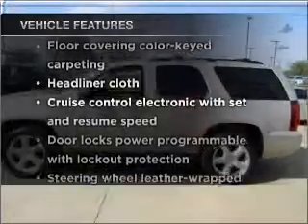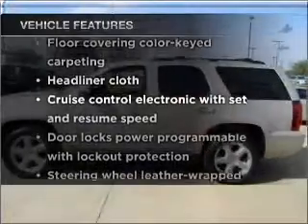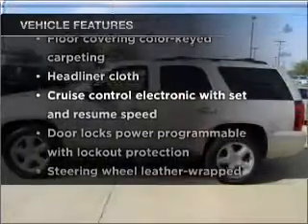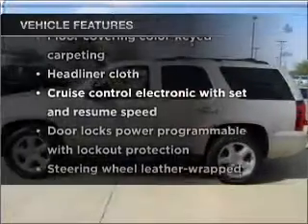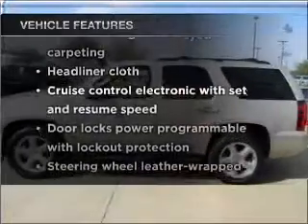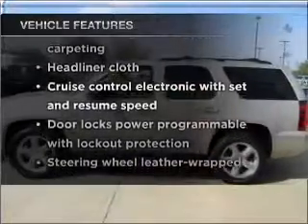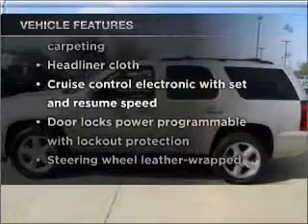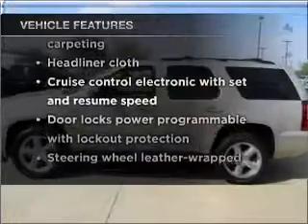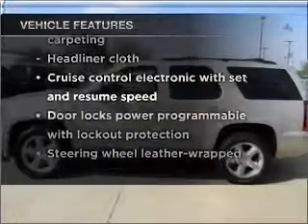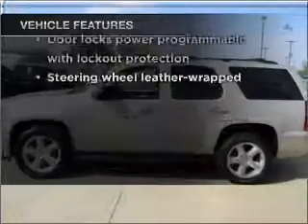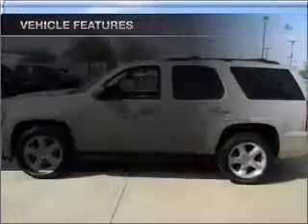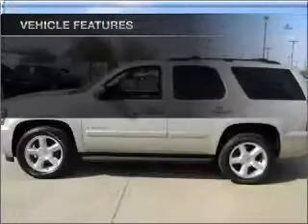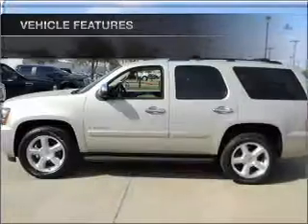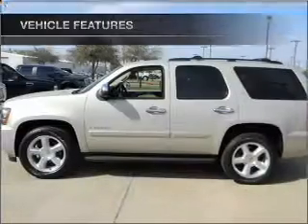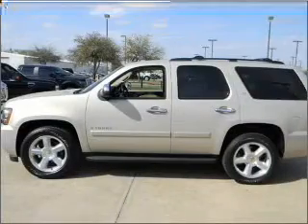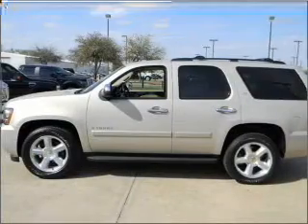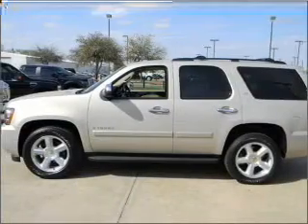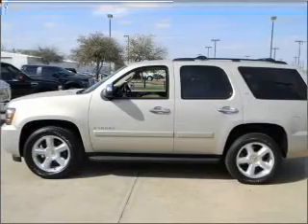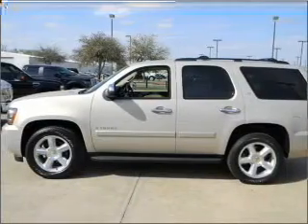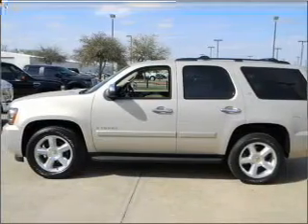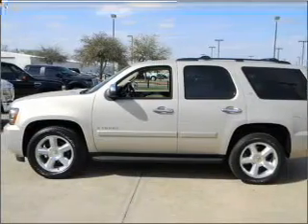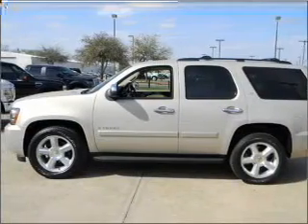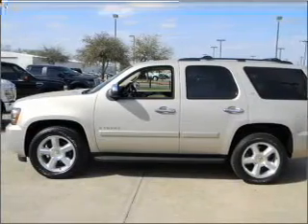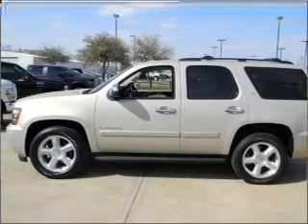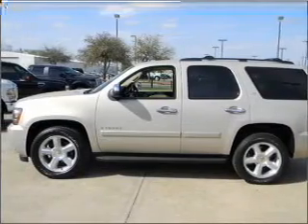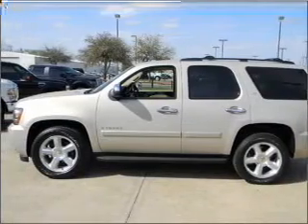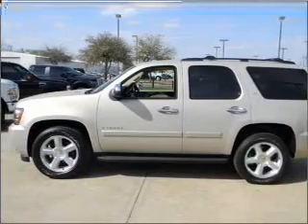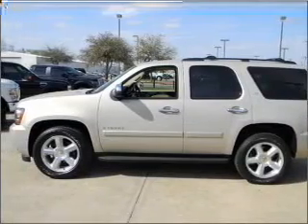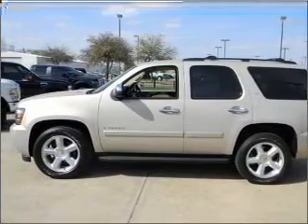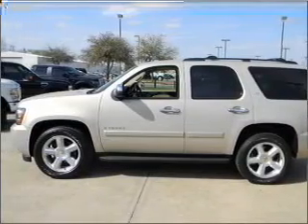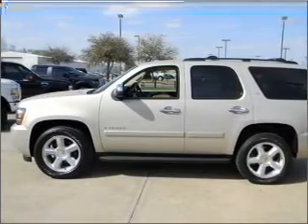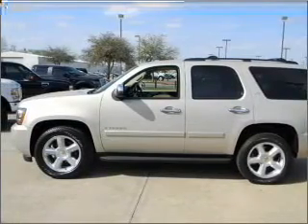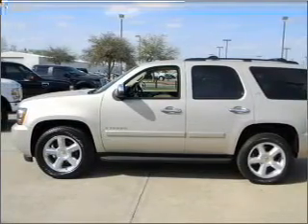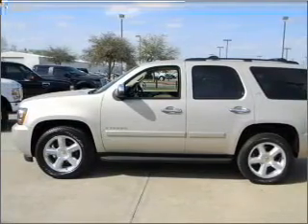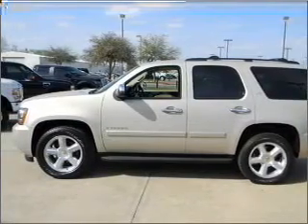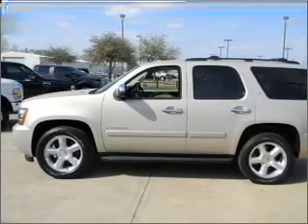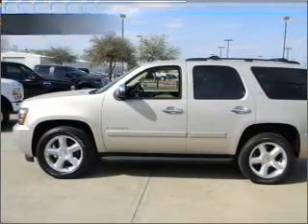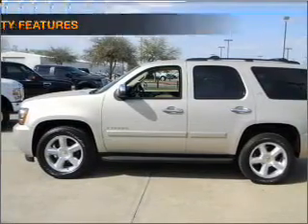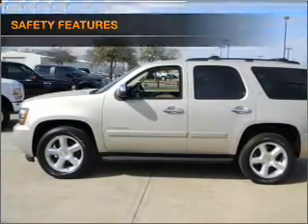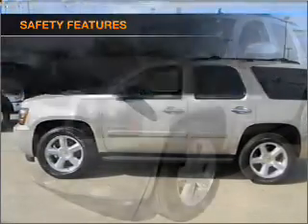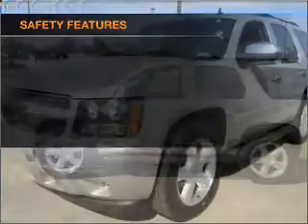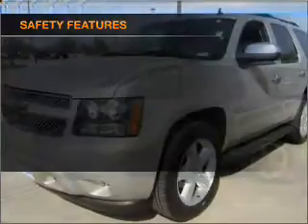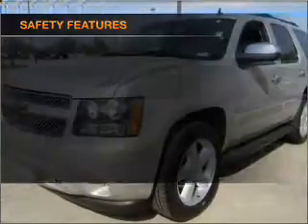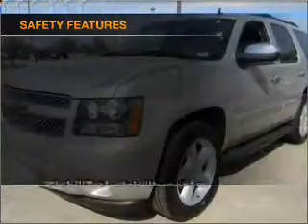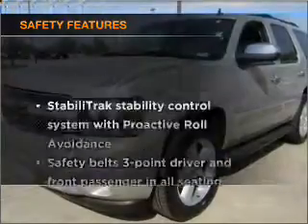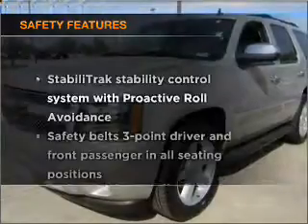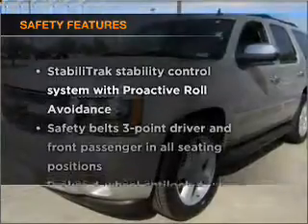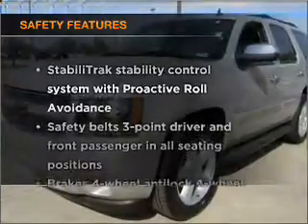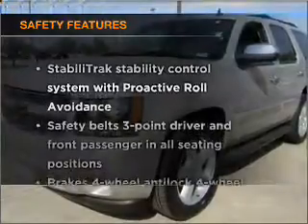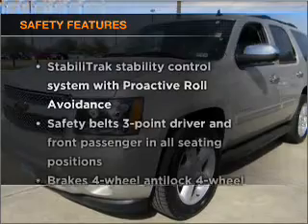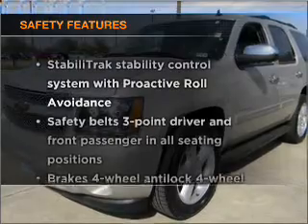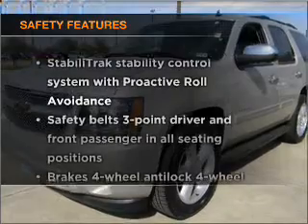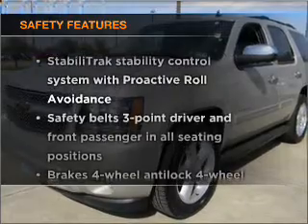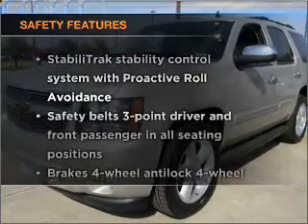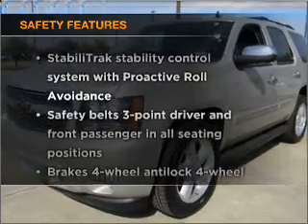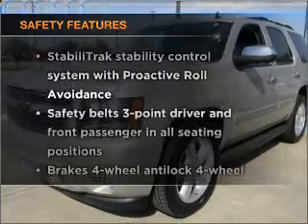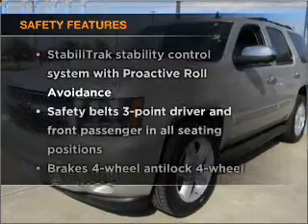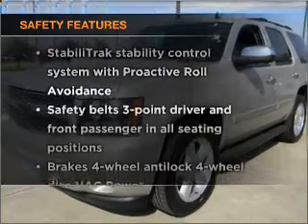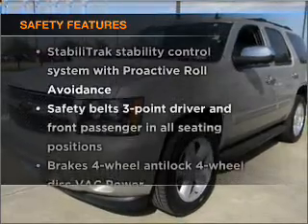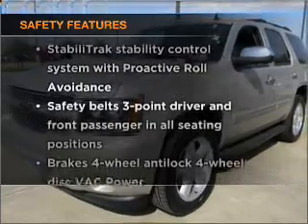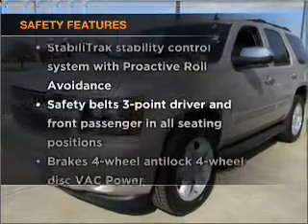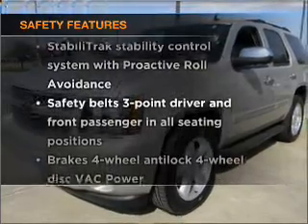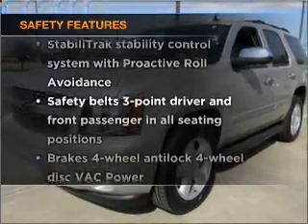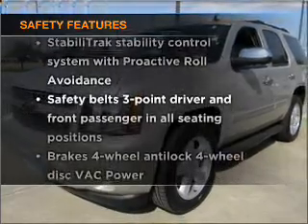Power door locks, power windows, power steering, cruise control. And for your peace of mind, the following safety equipment is included.